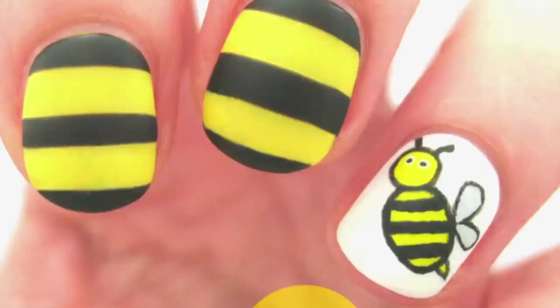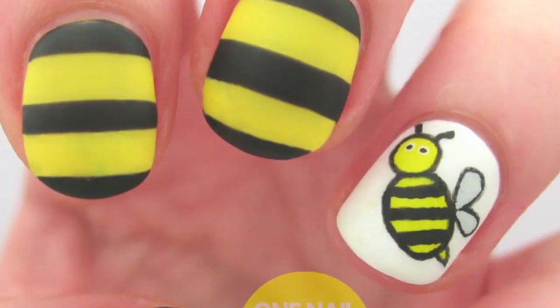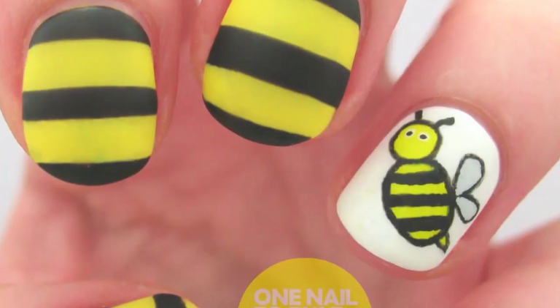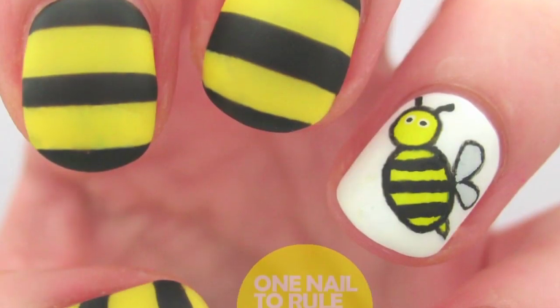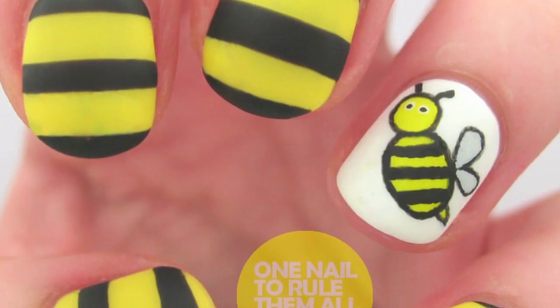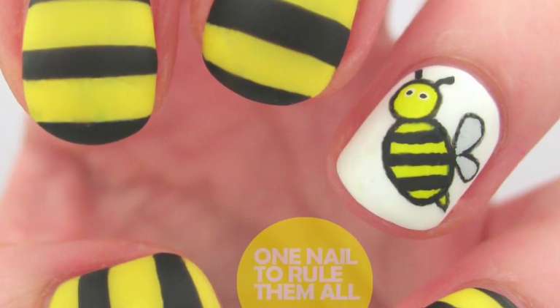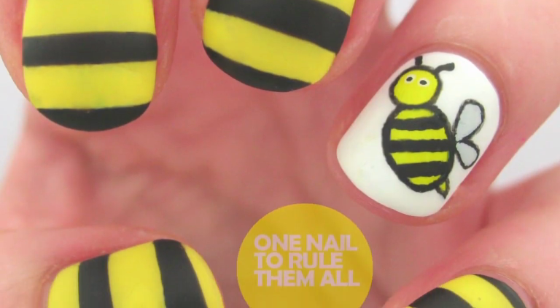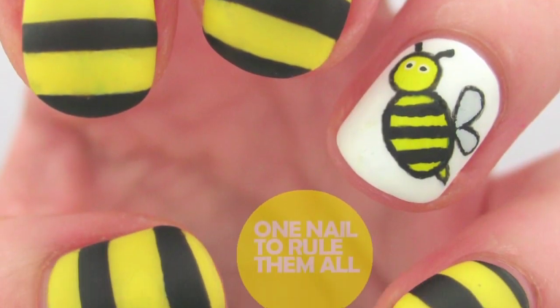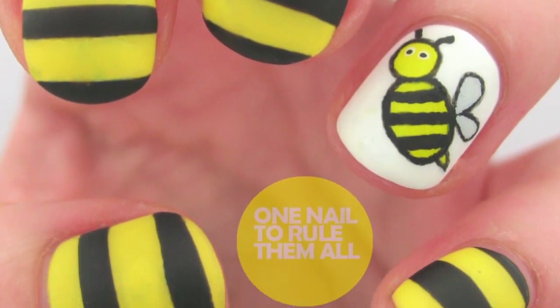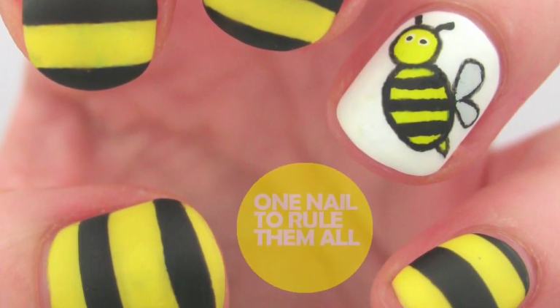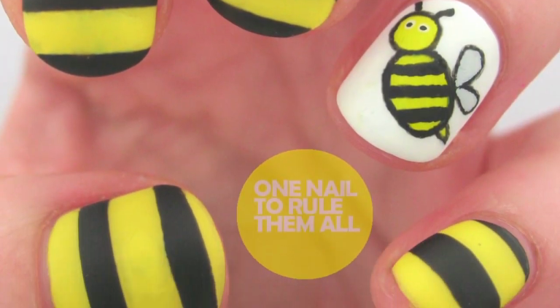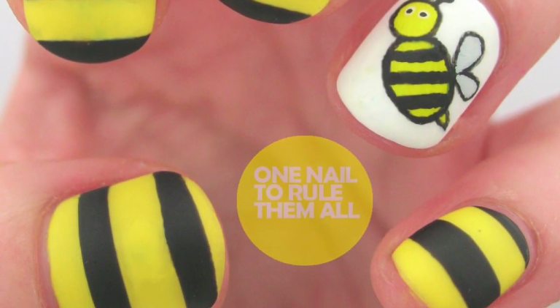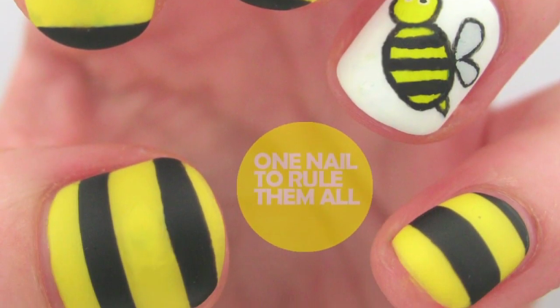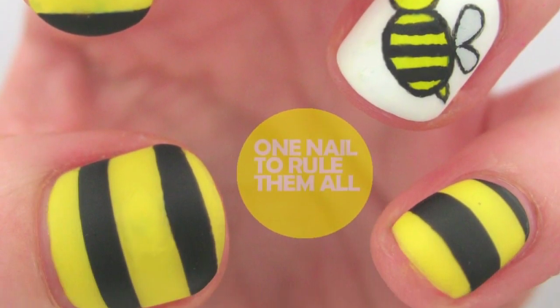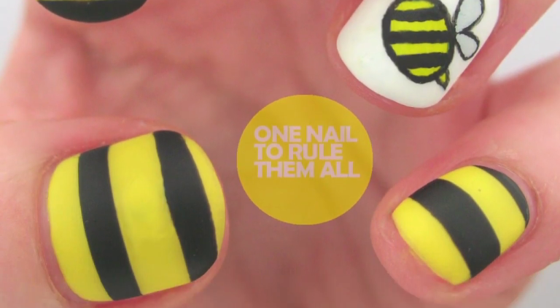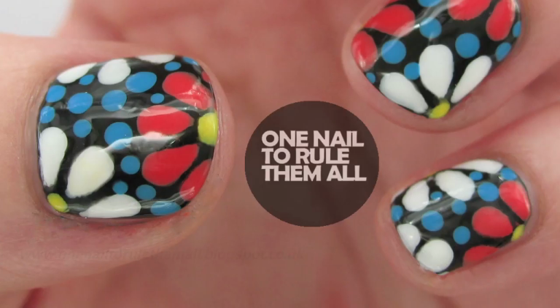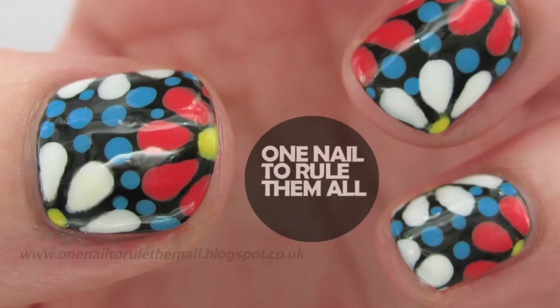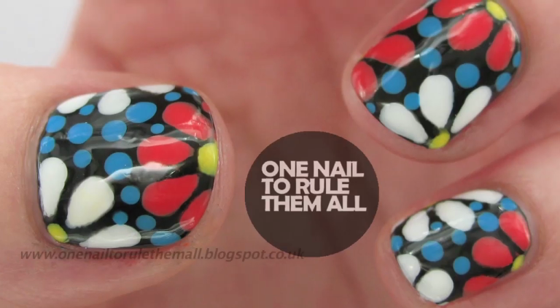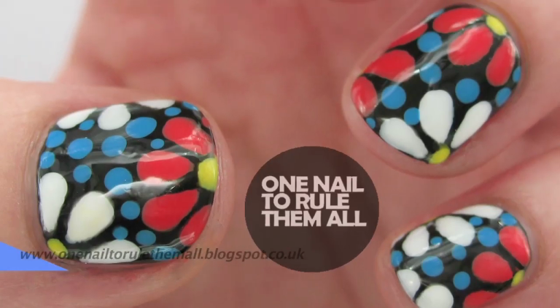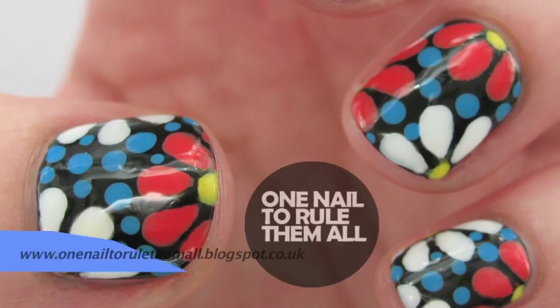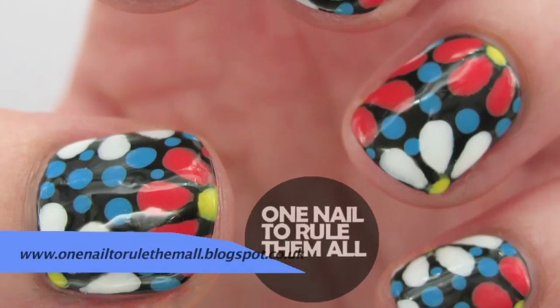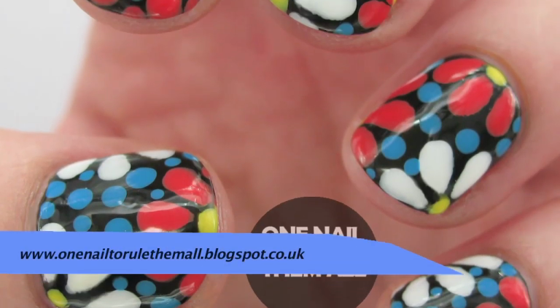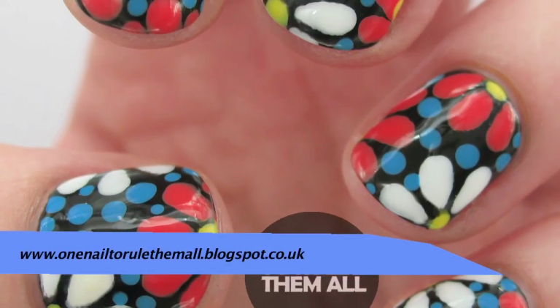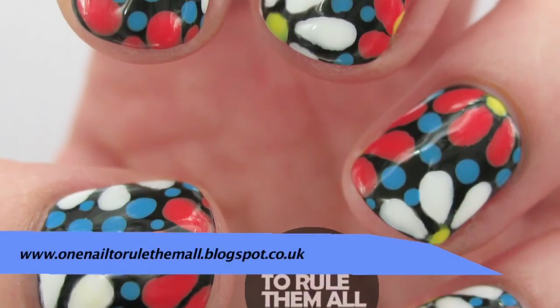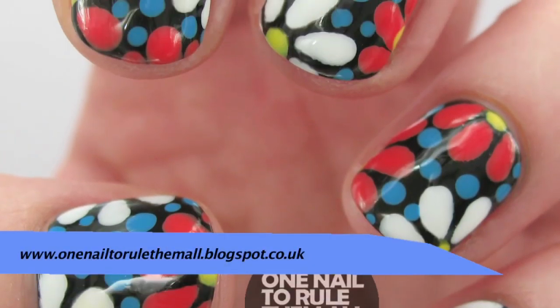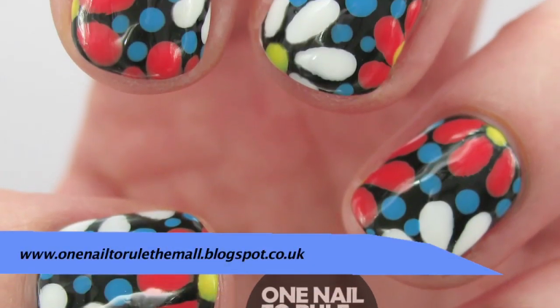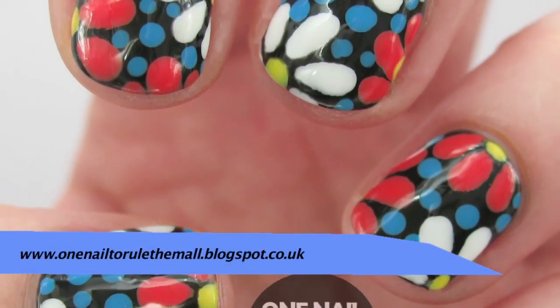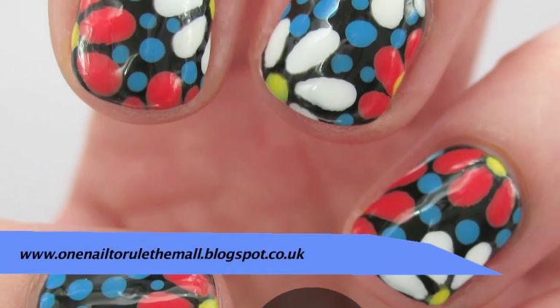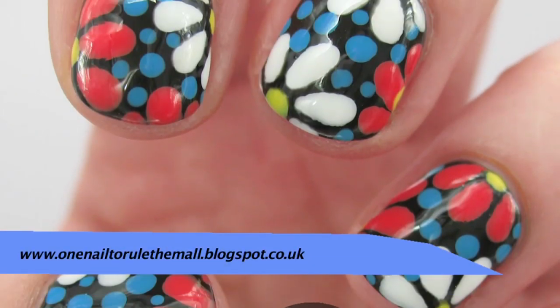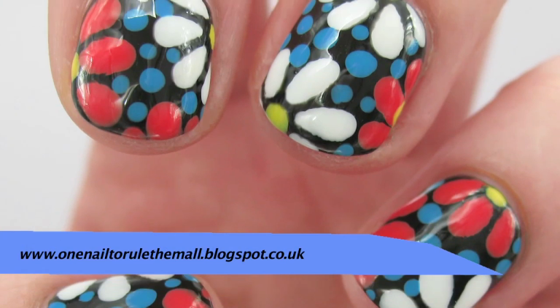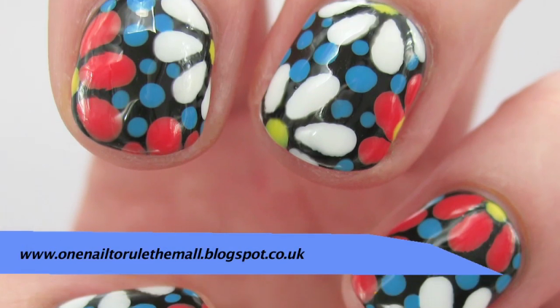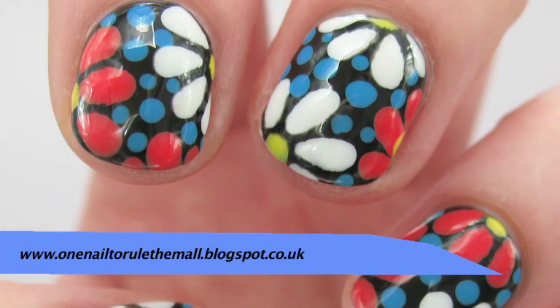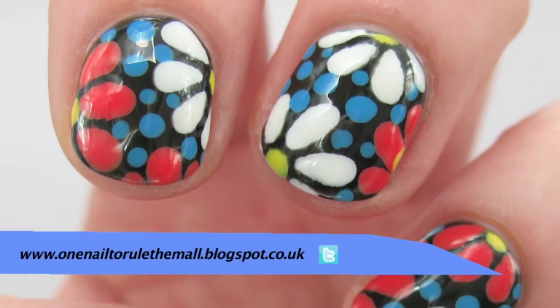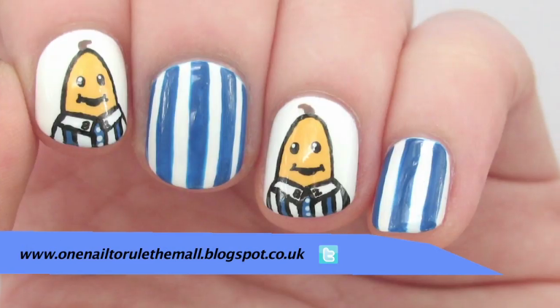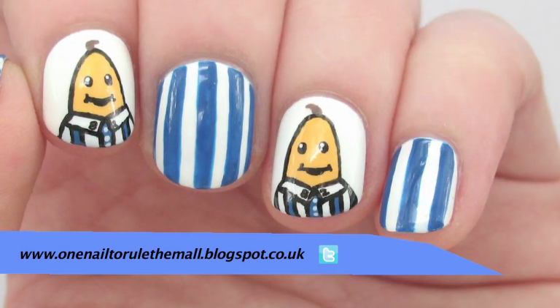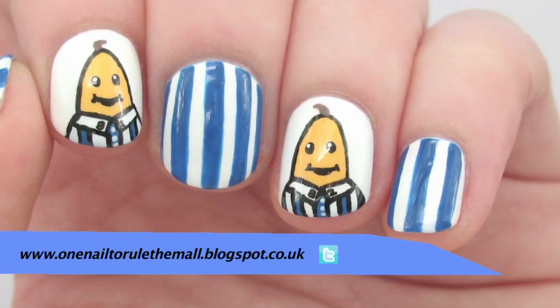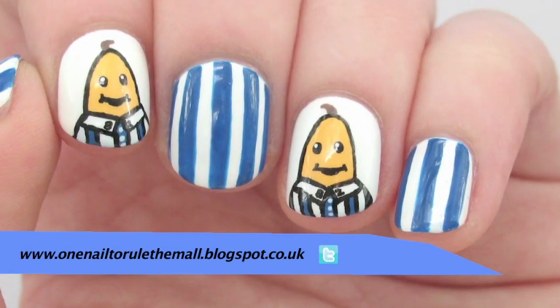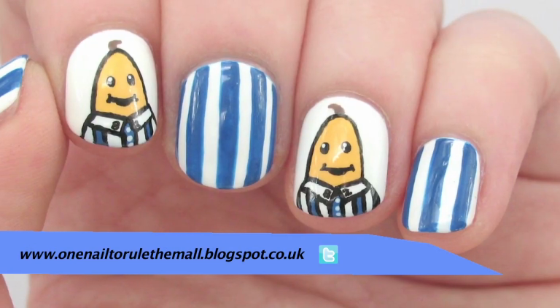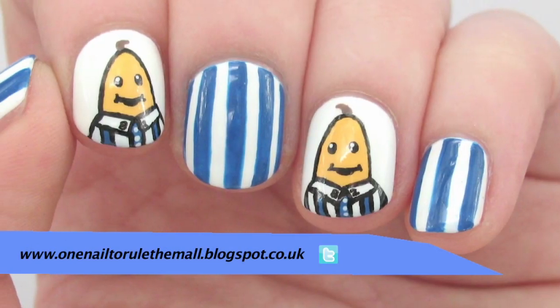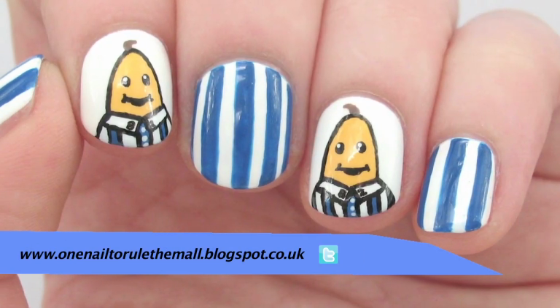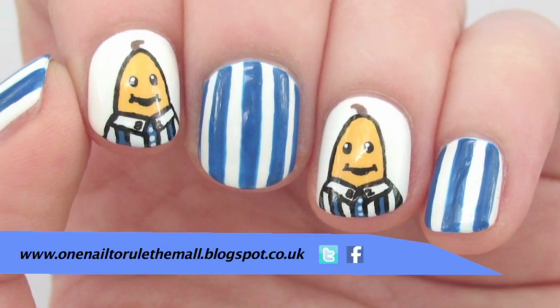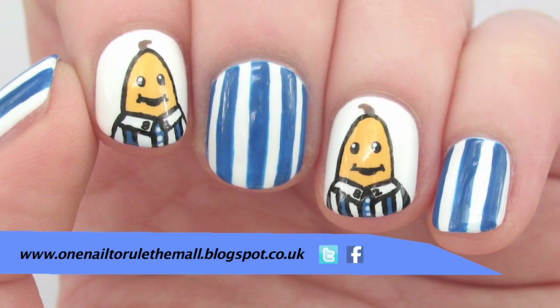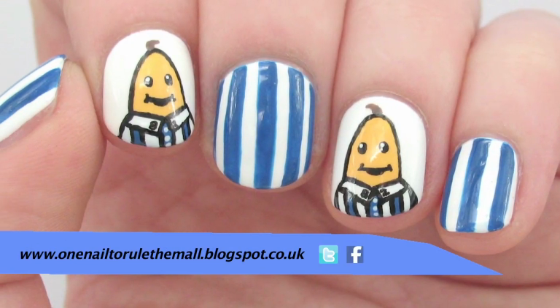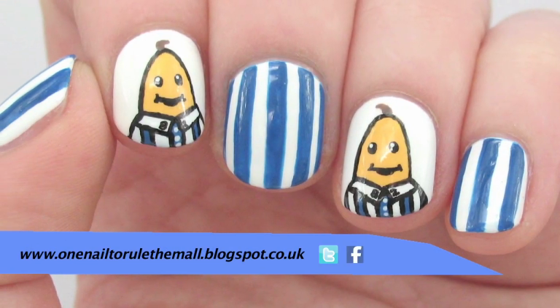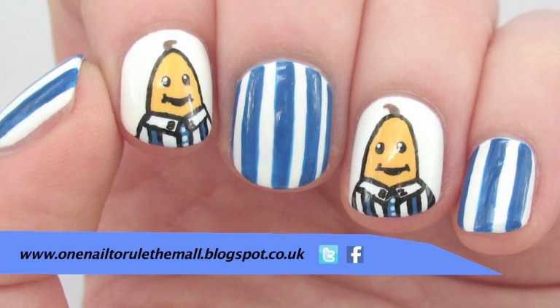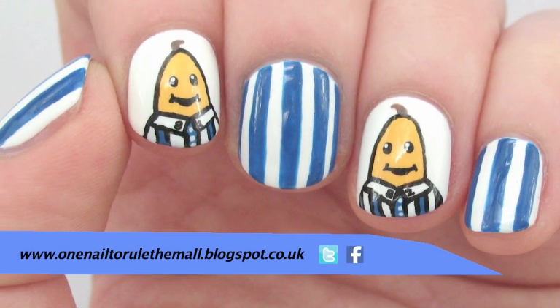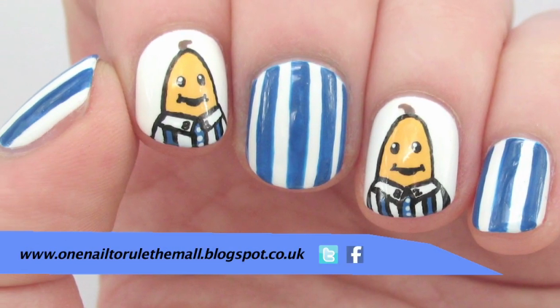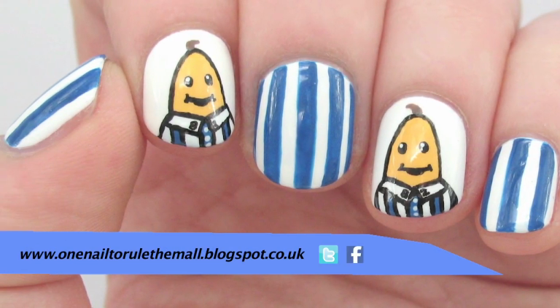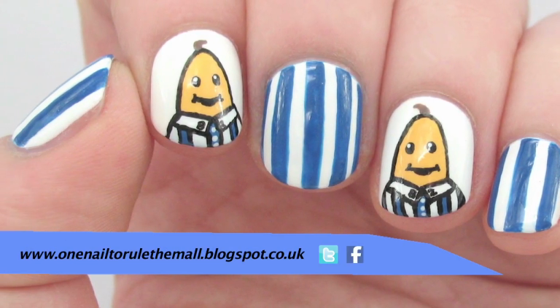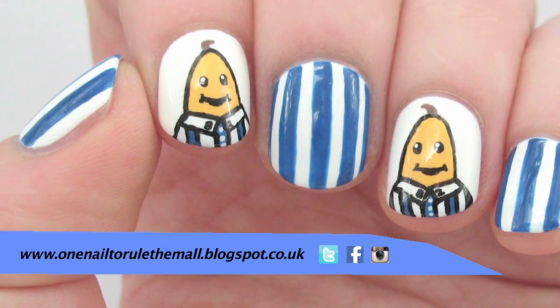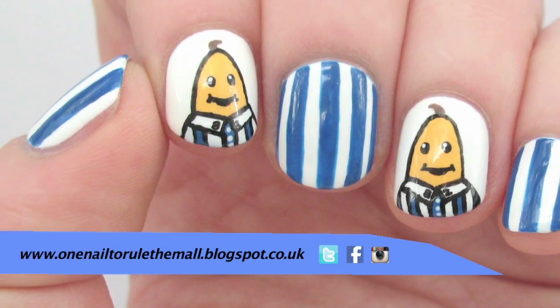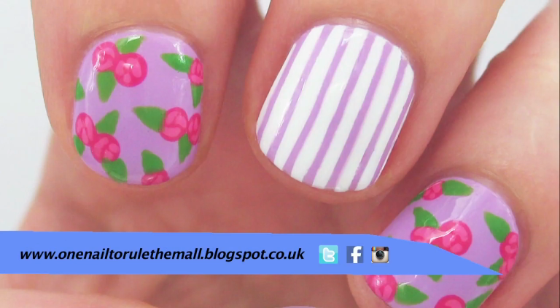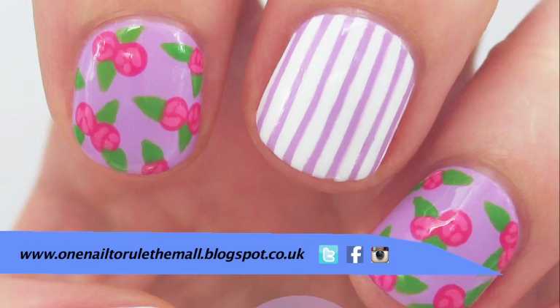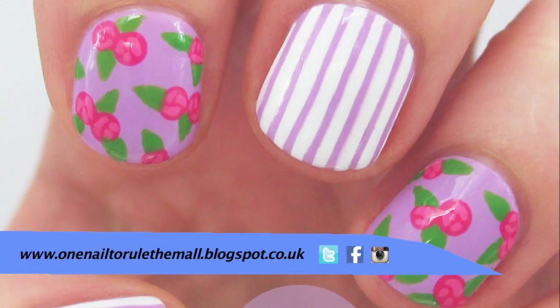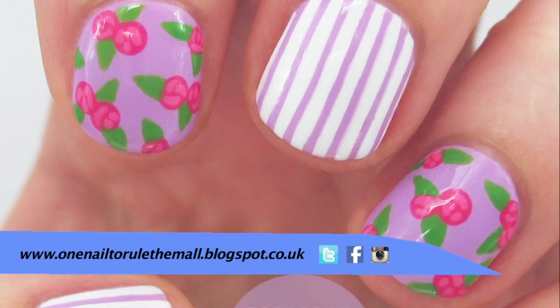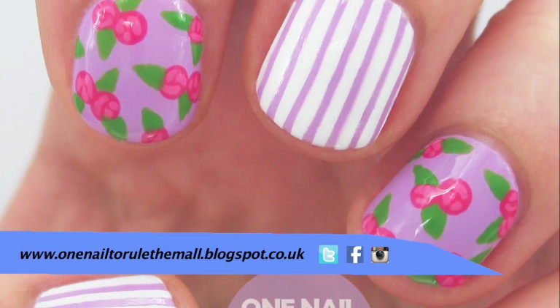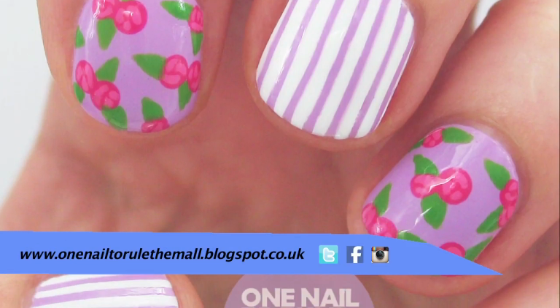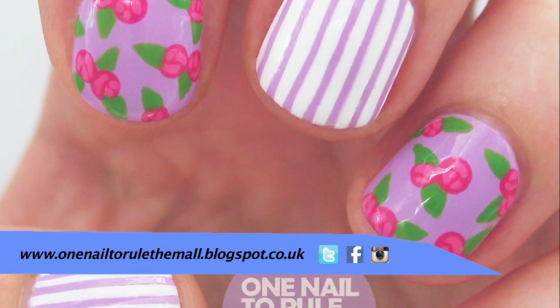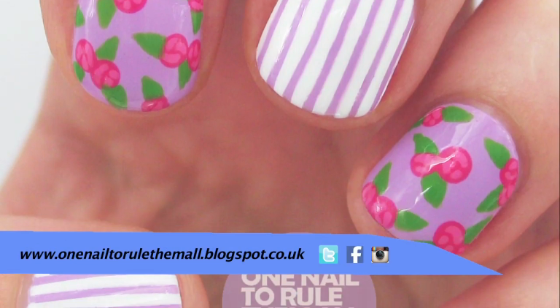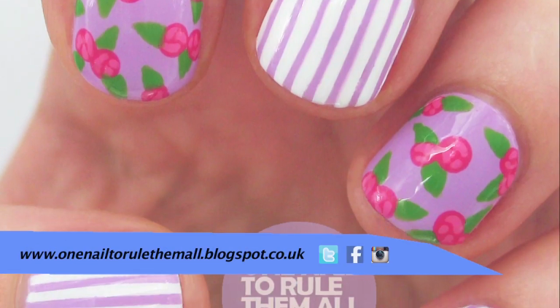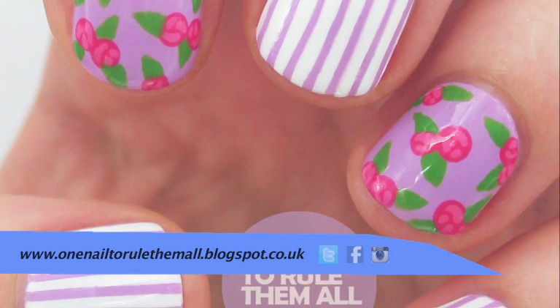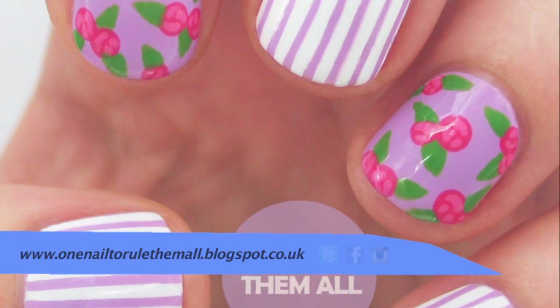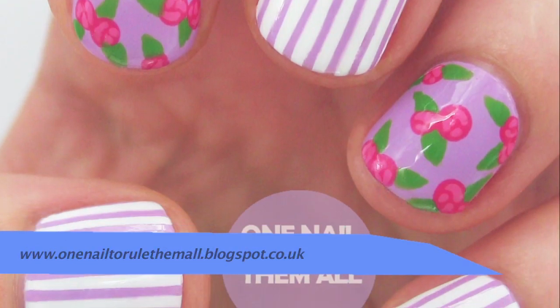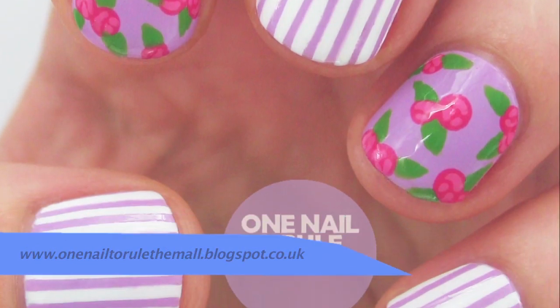If you'd like to see some more of my designs, you can find me on my blog, Twitter, Facebook, or Instagram. Thanks for watching!